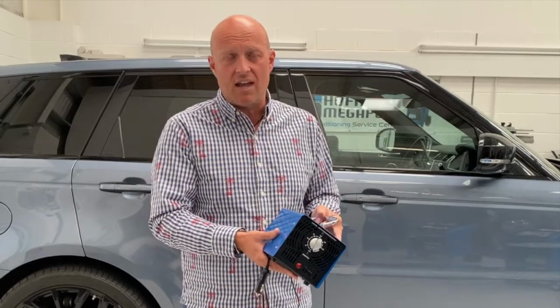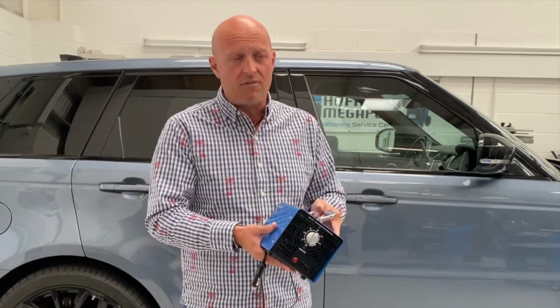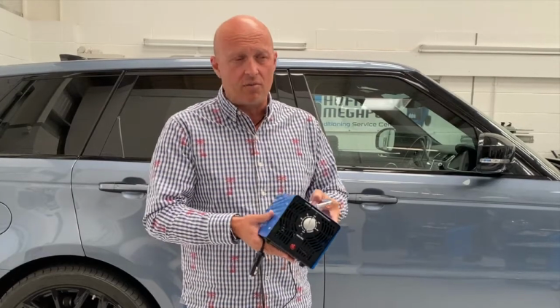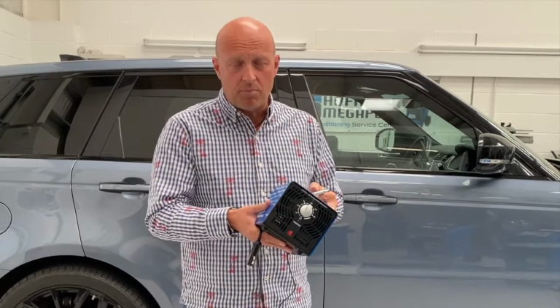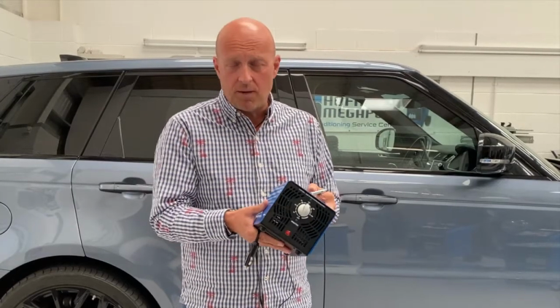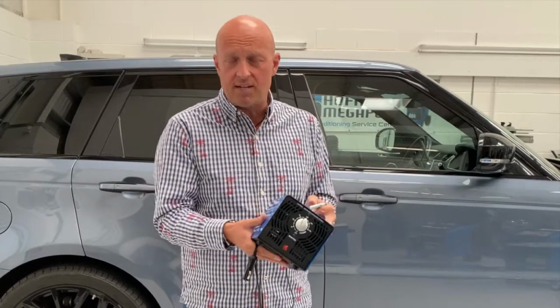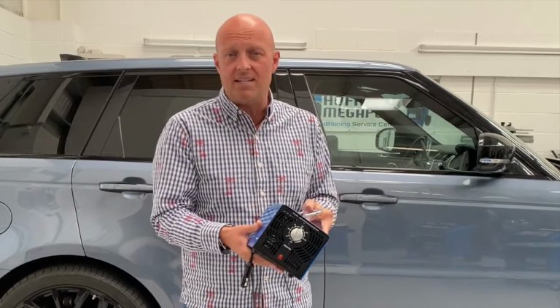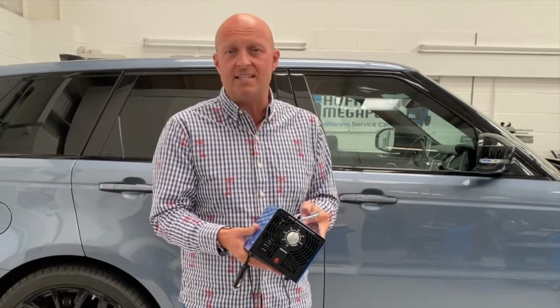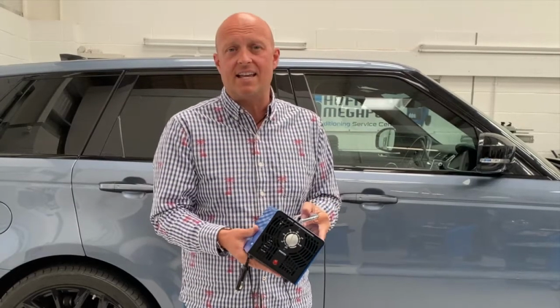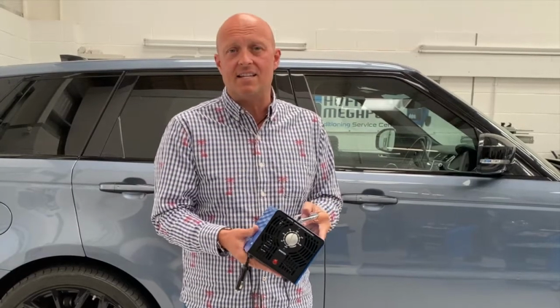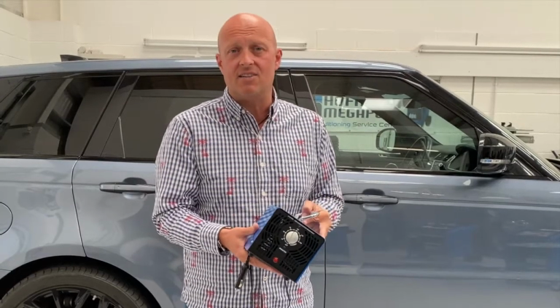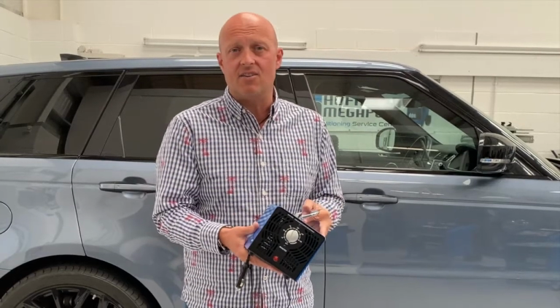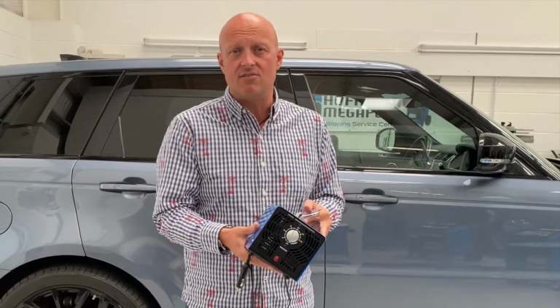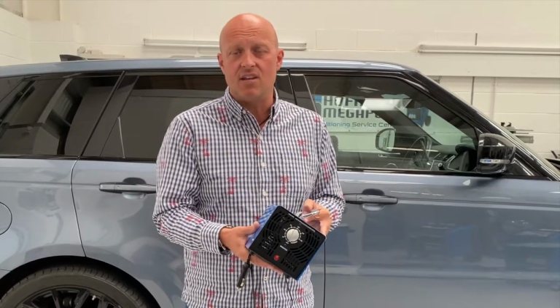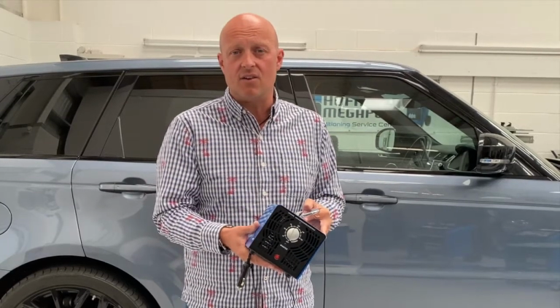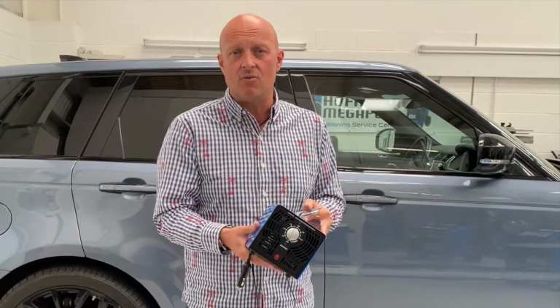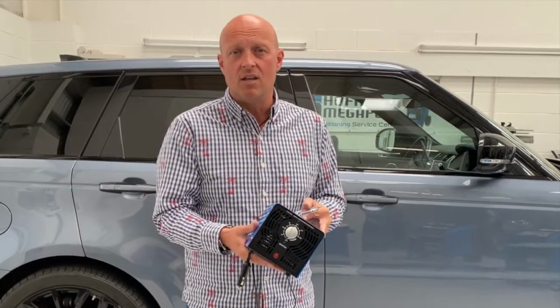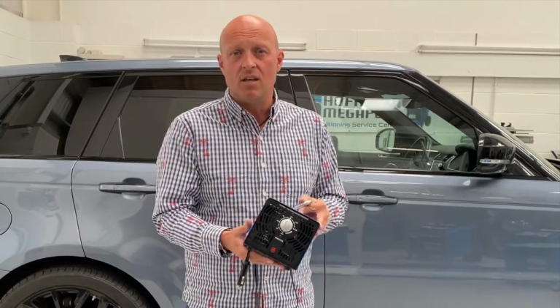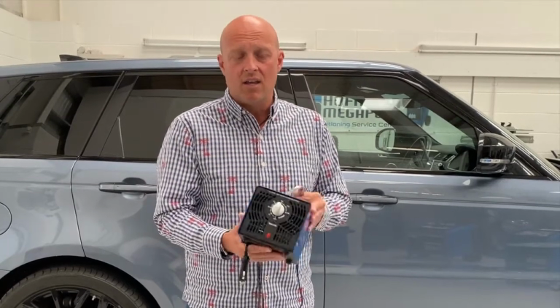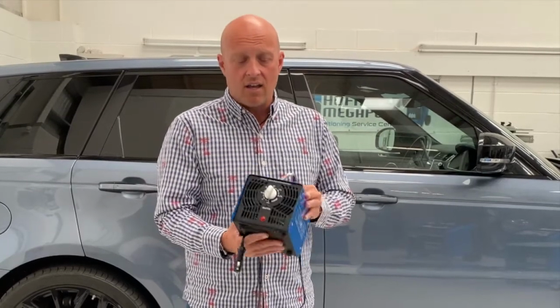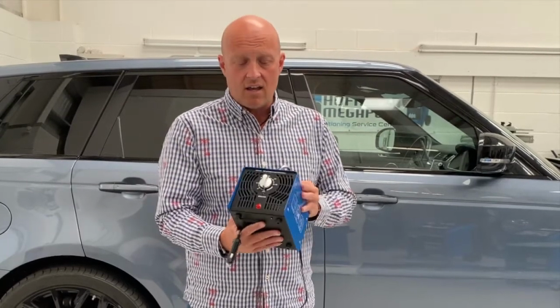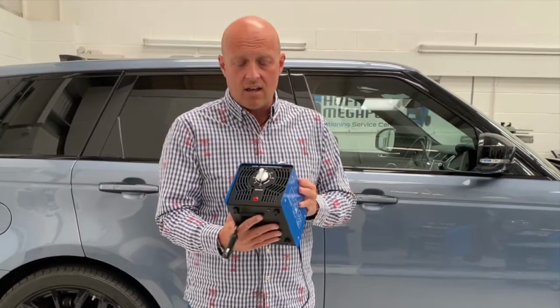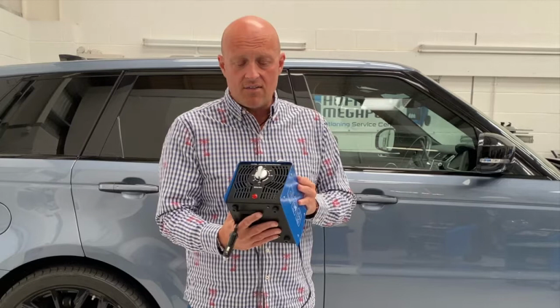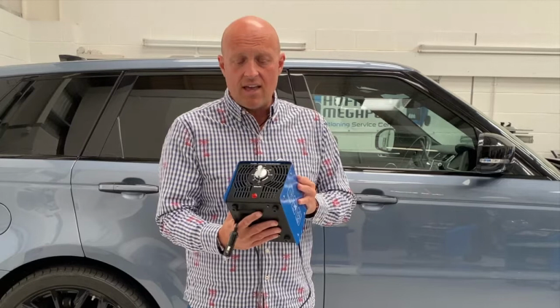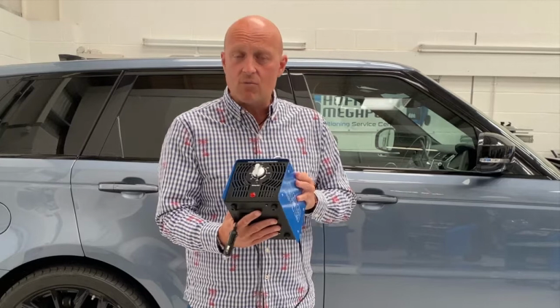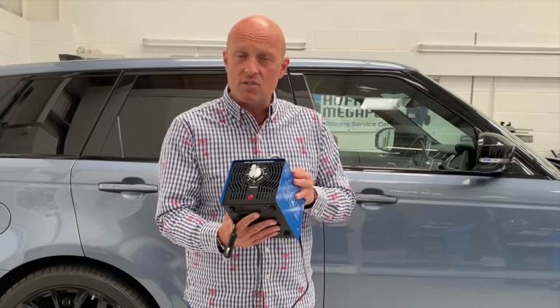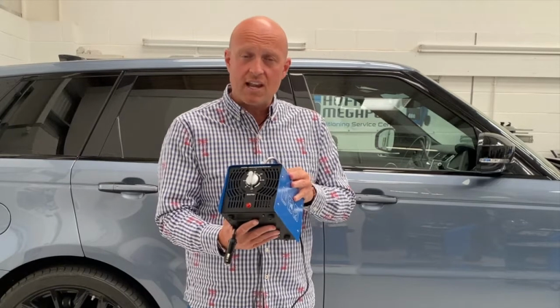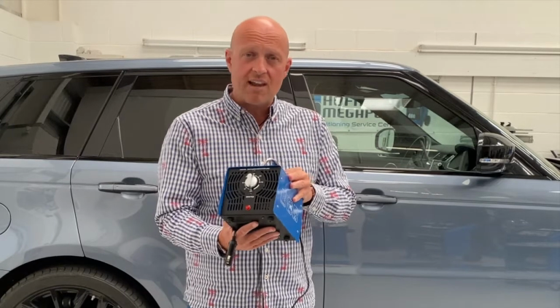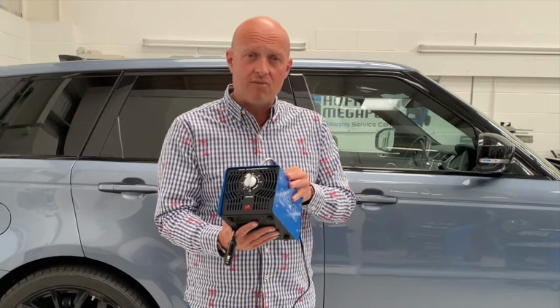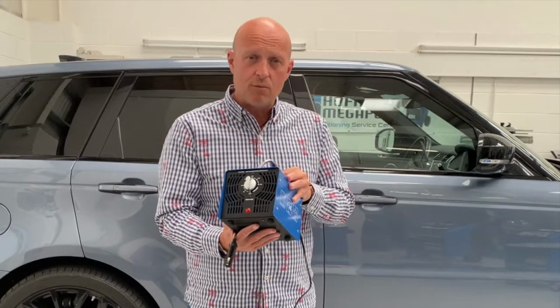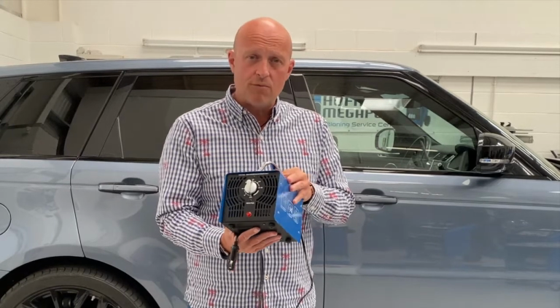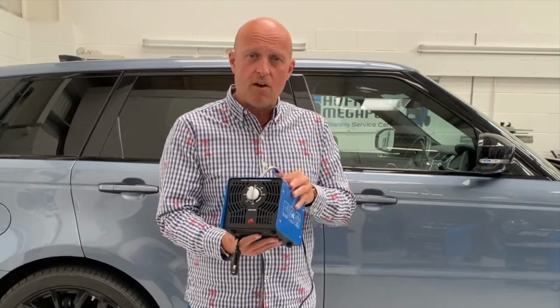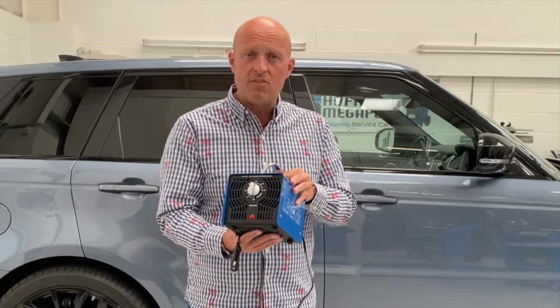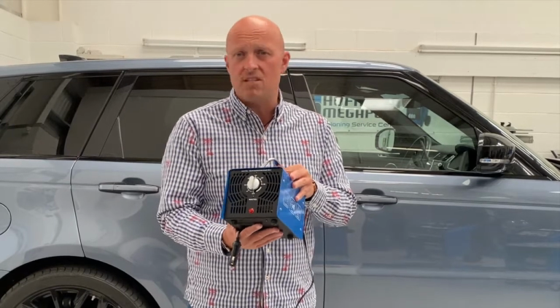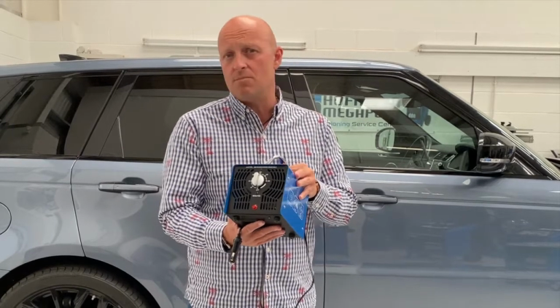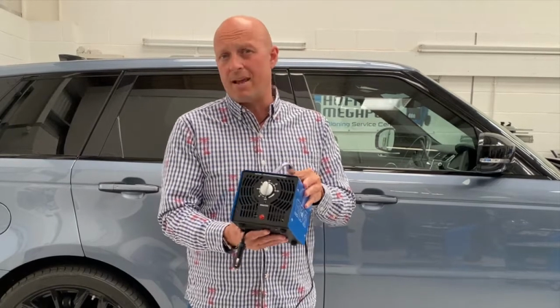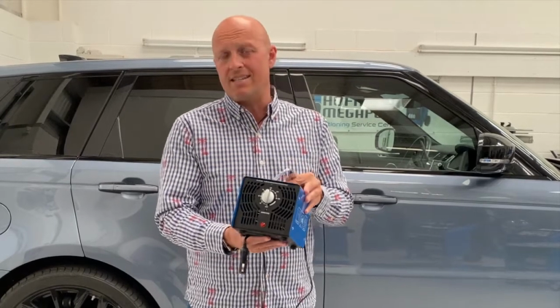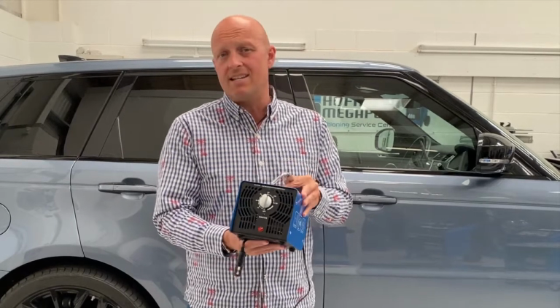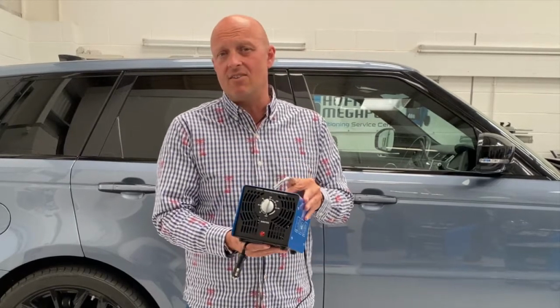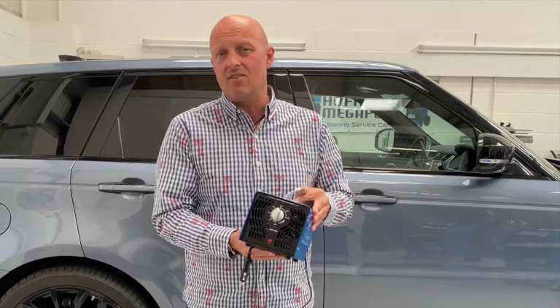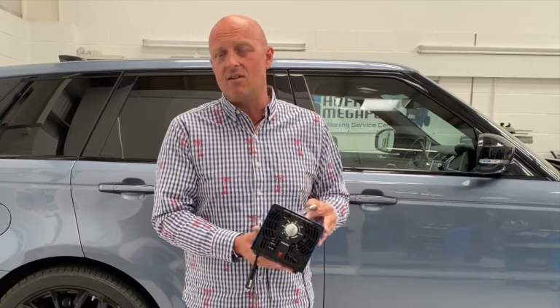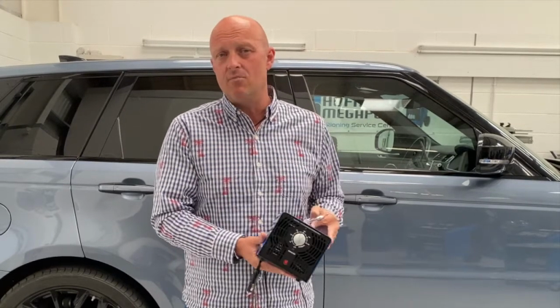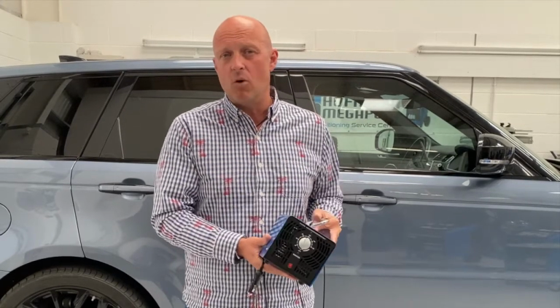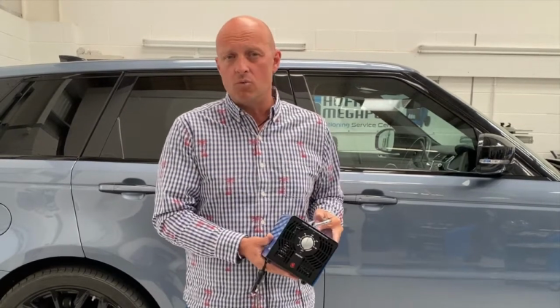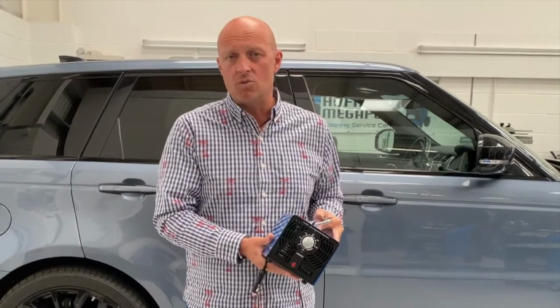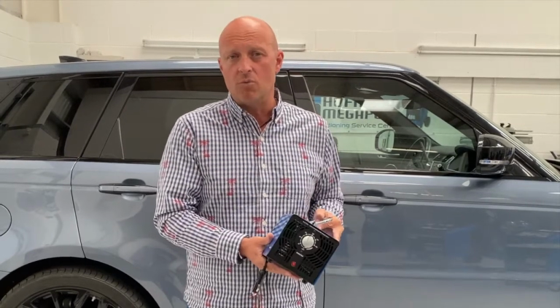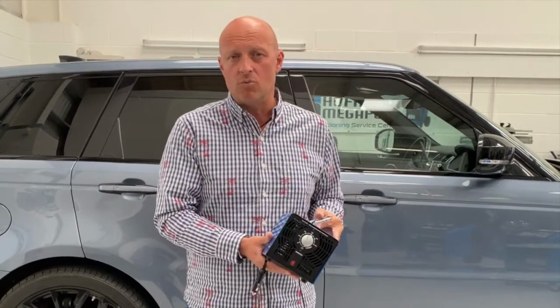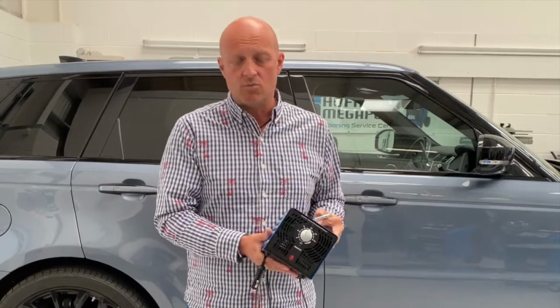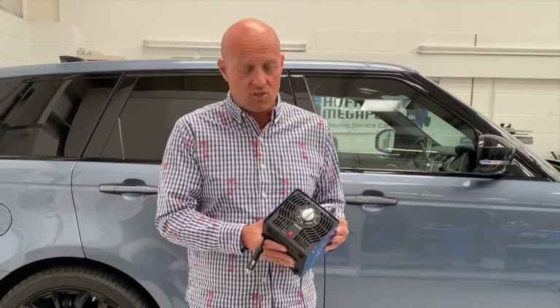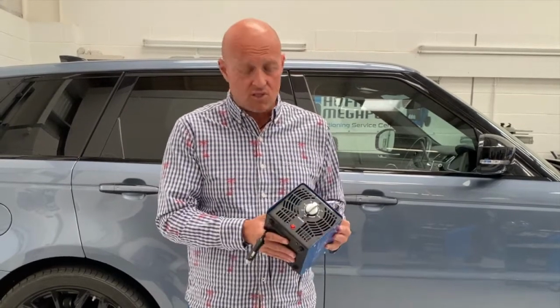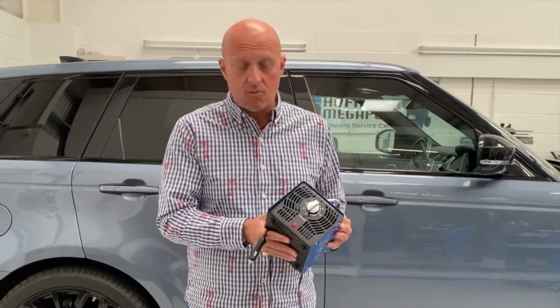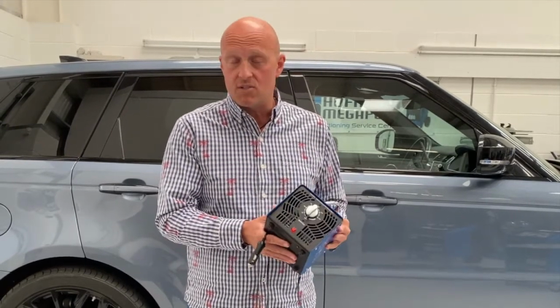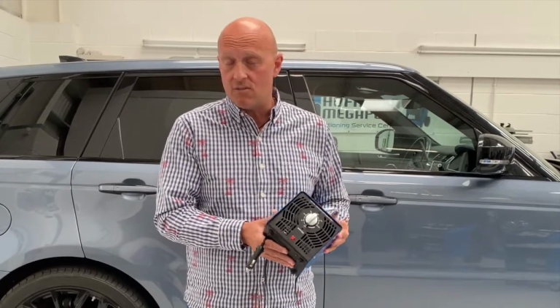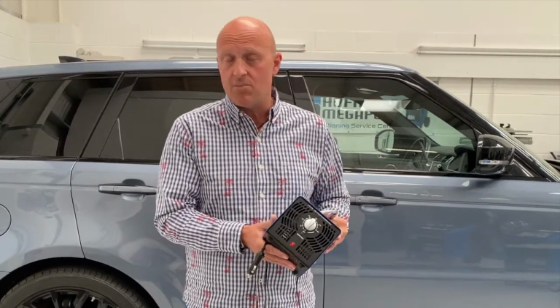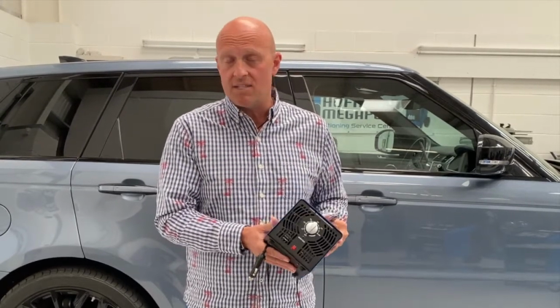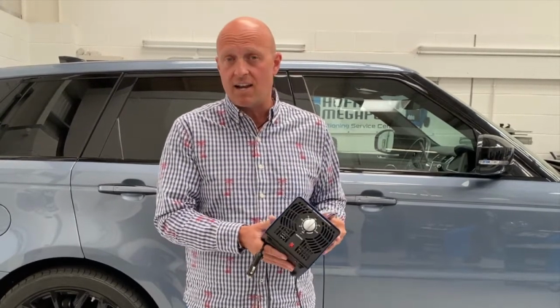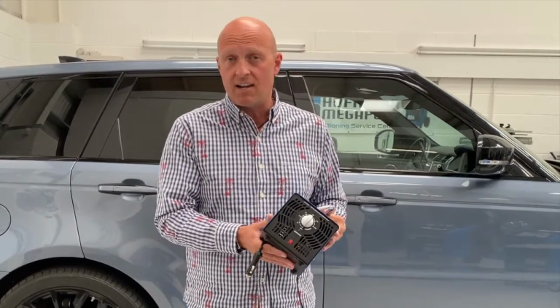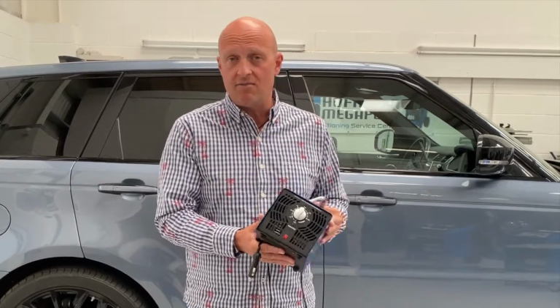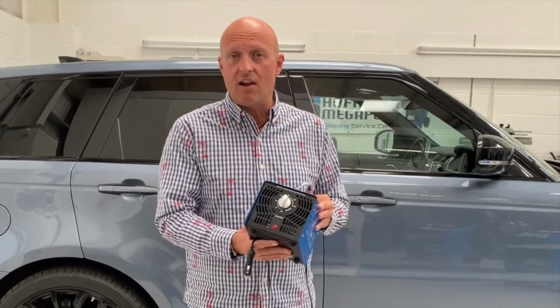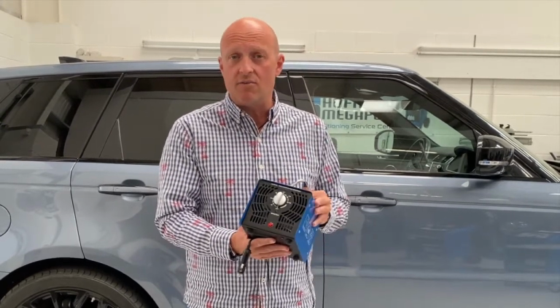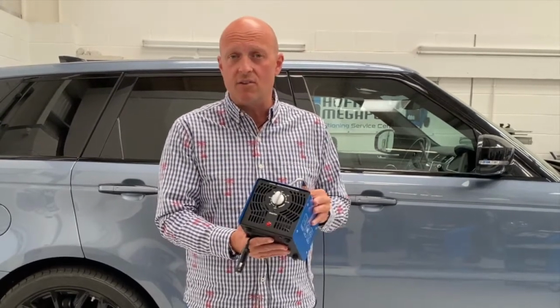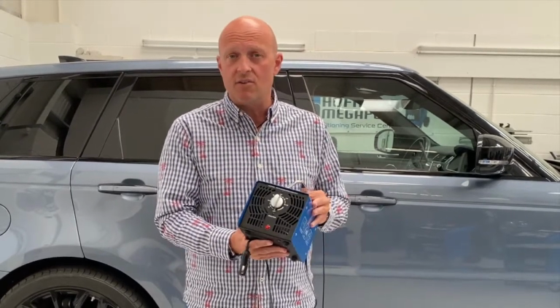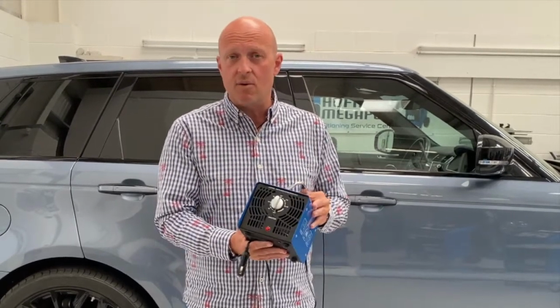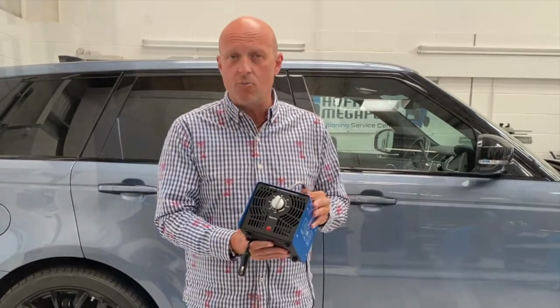You have a completely sanitised vehicle and that will take care of all viruses, bacteria and mould spores, which is obviously particularly relevant at the moment.